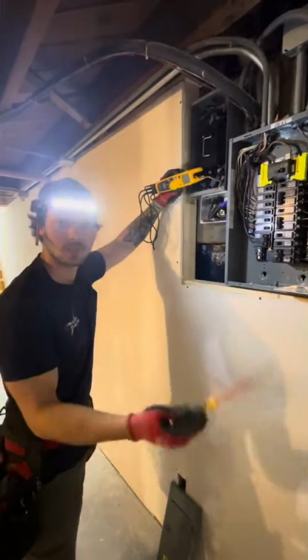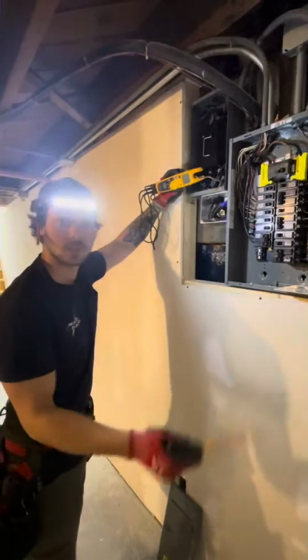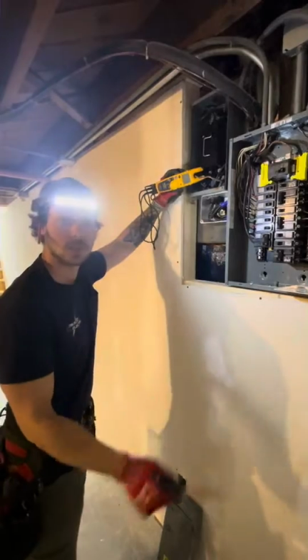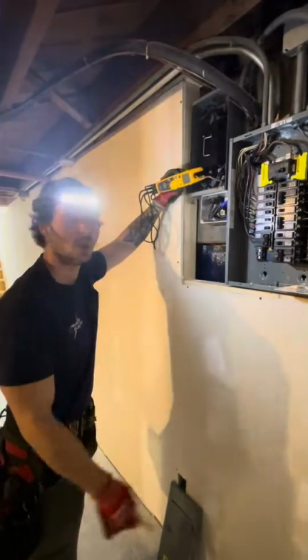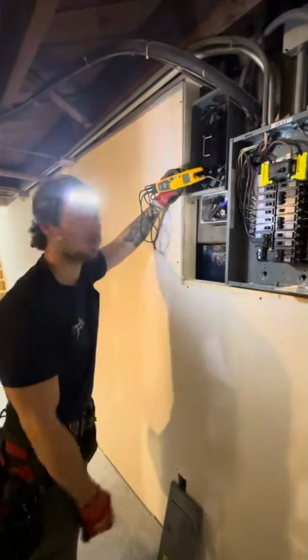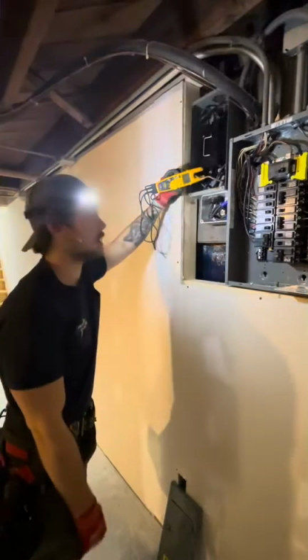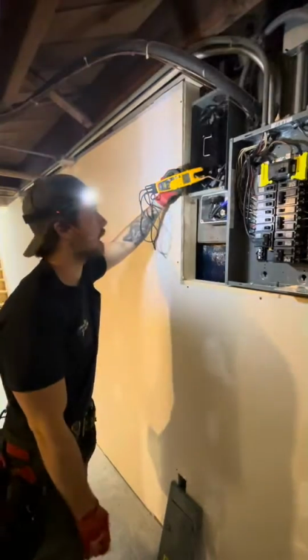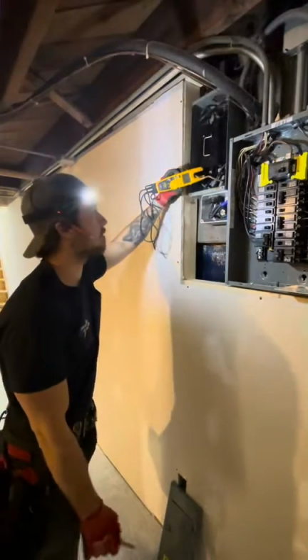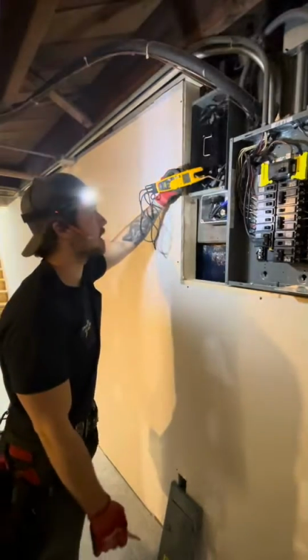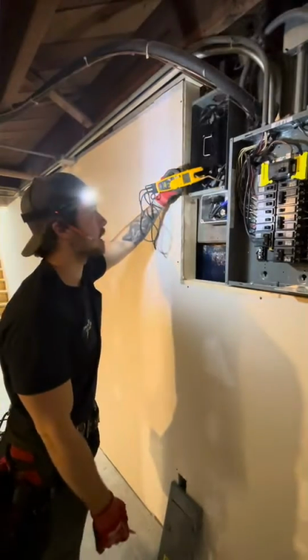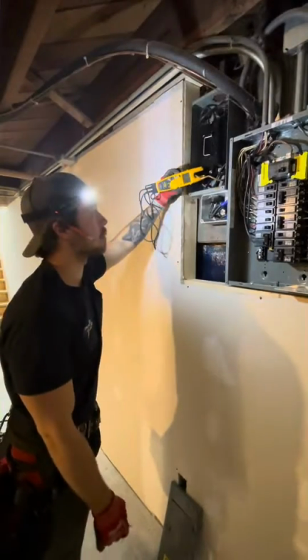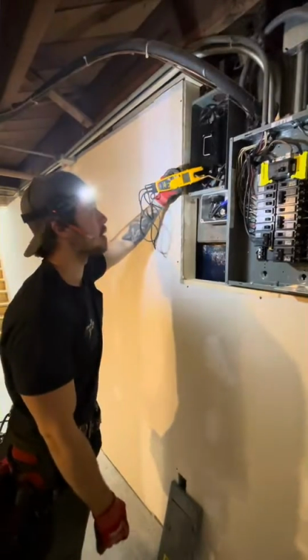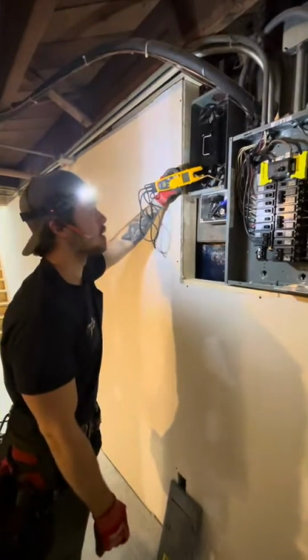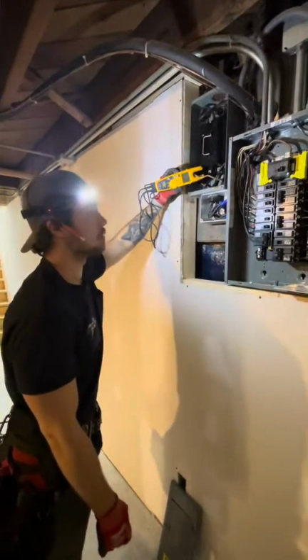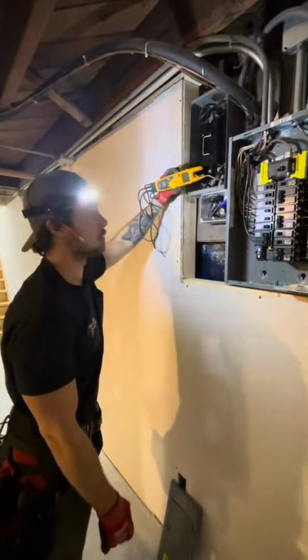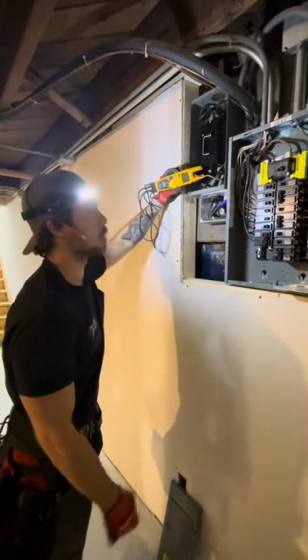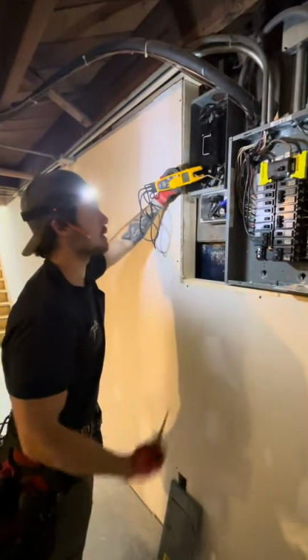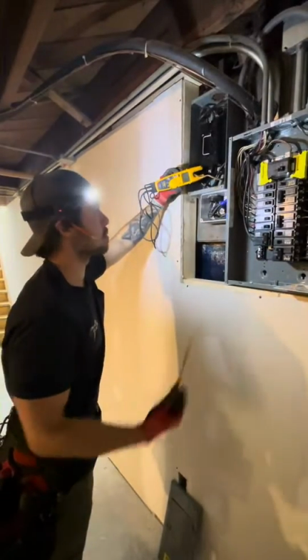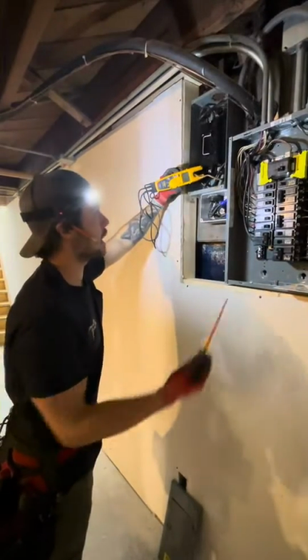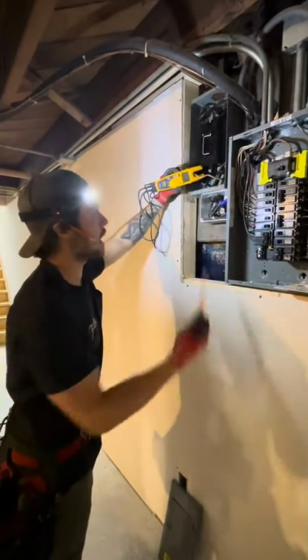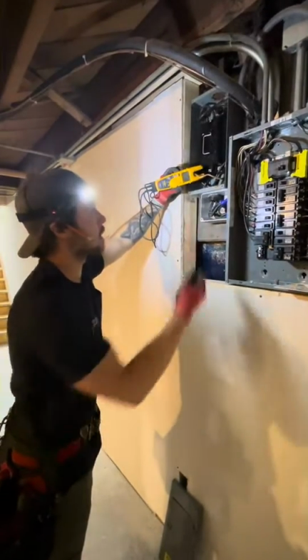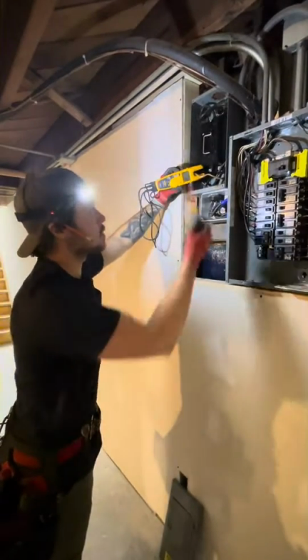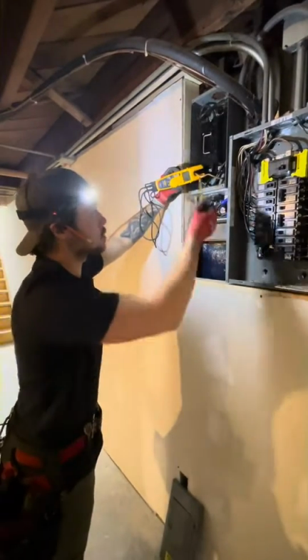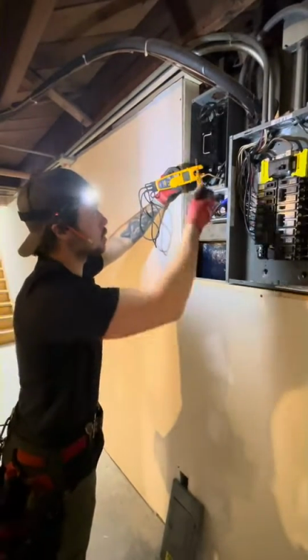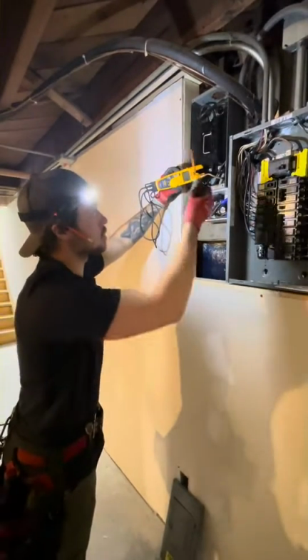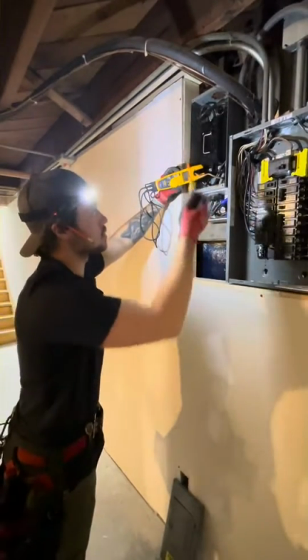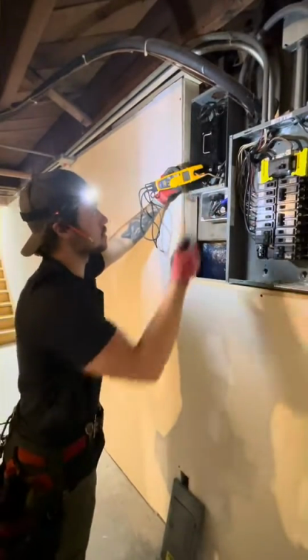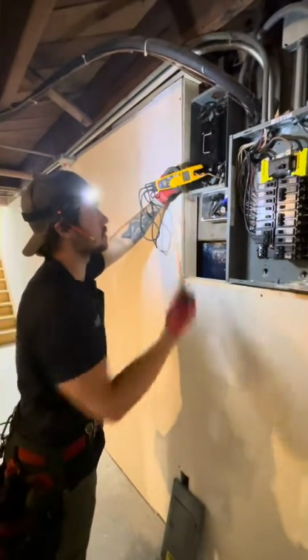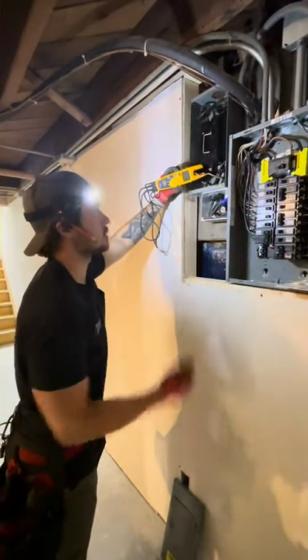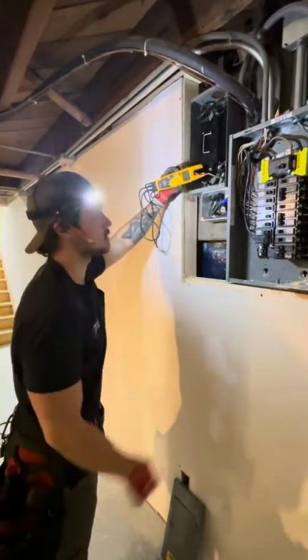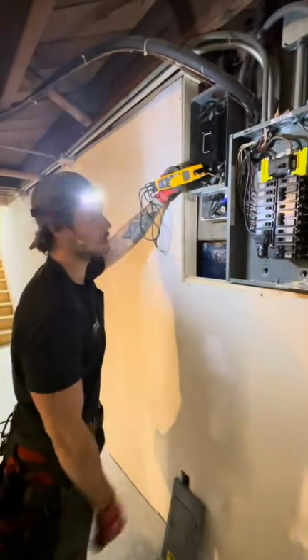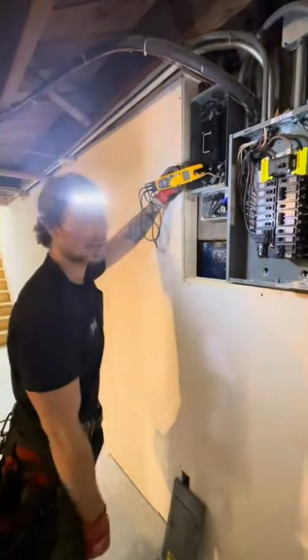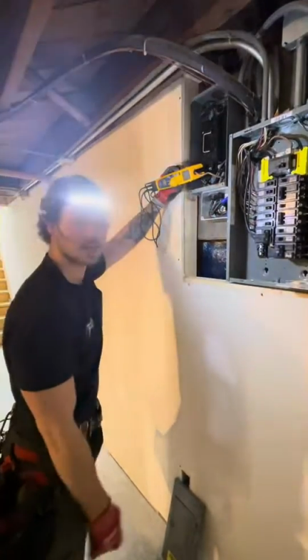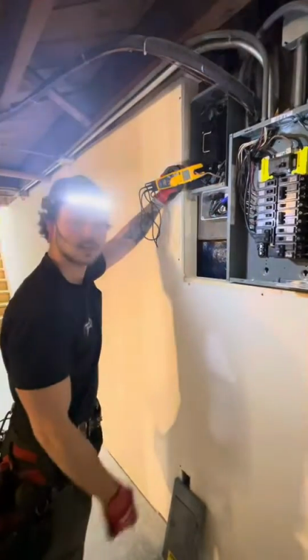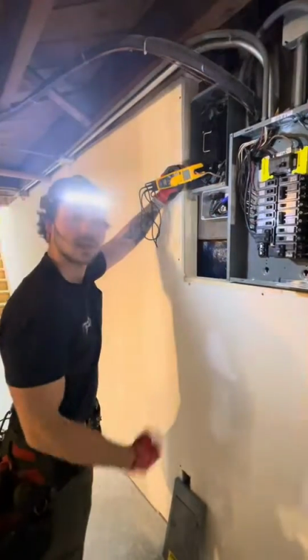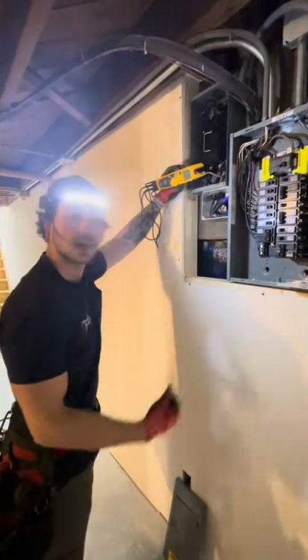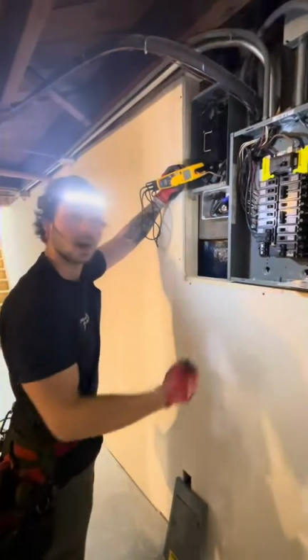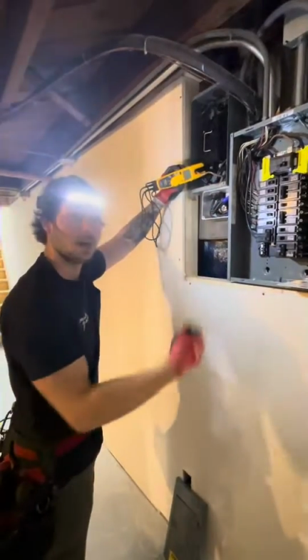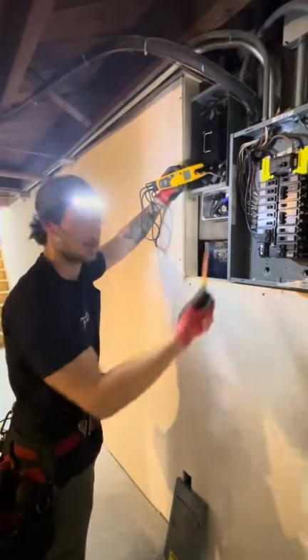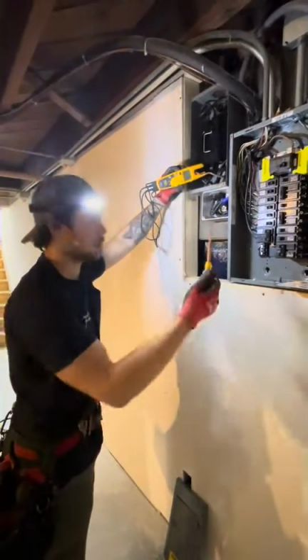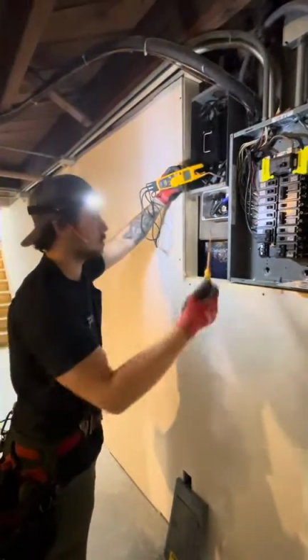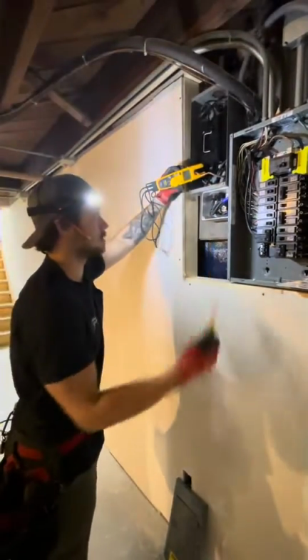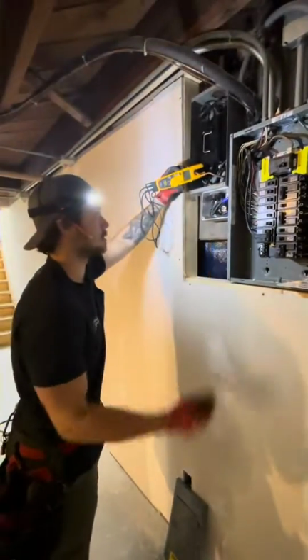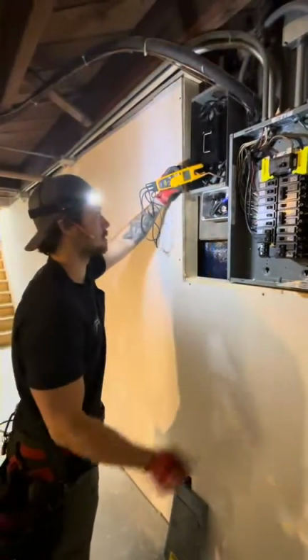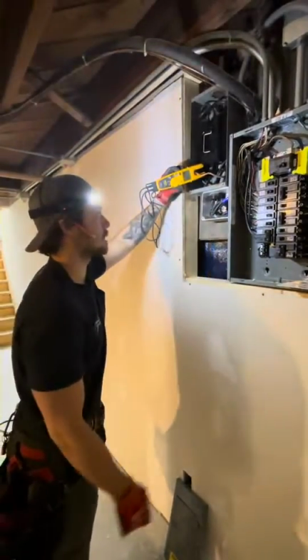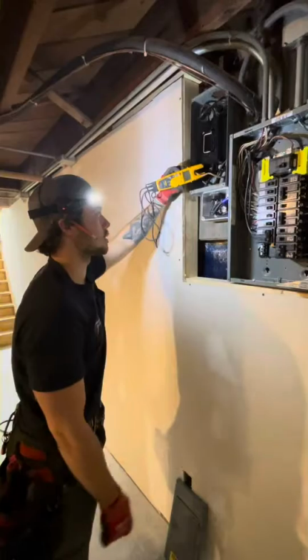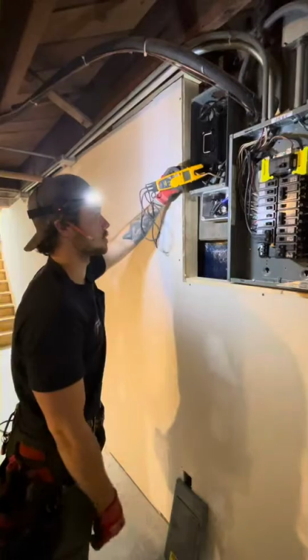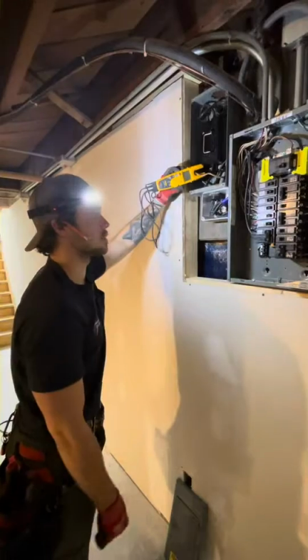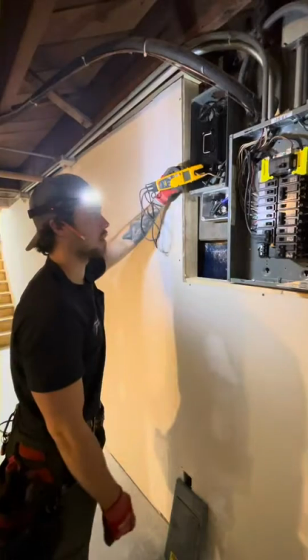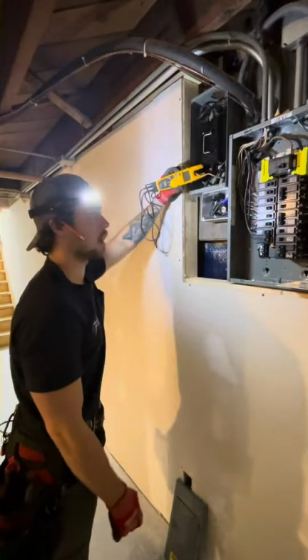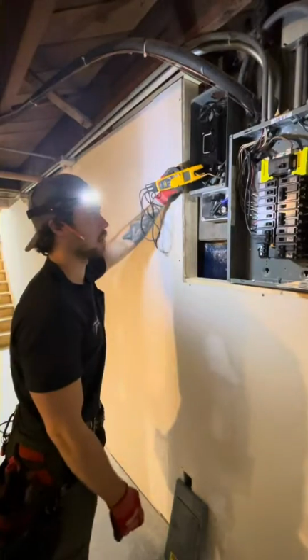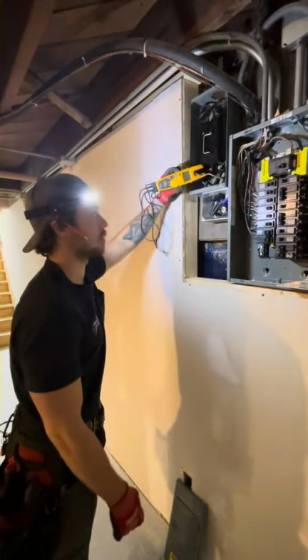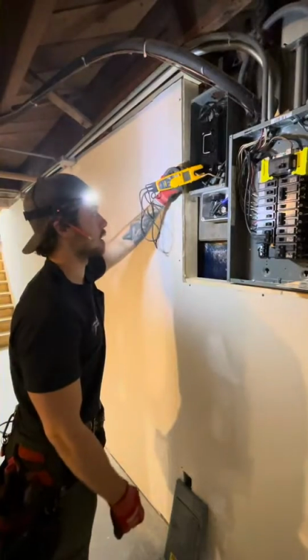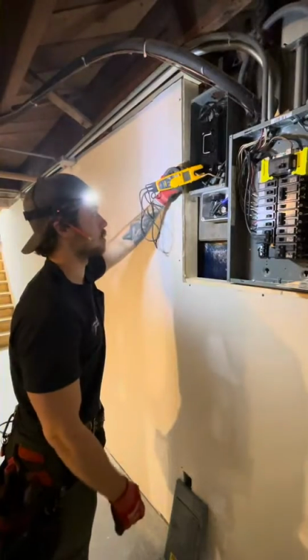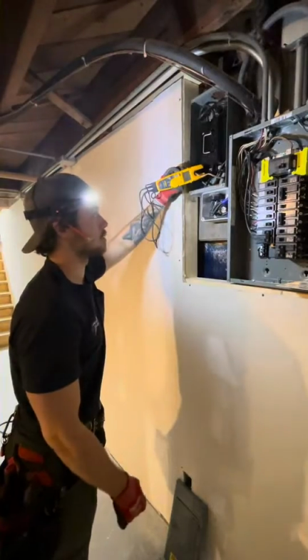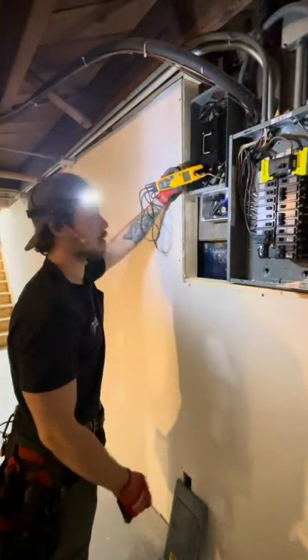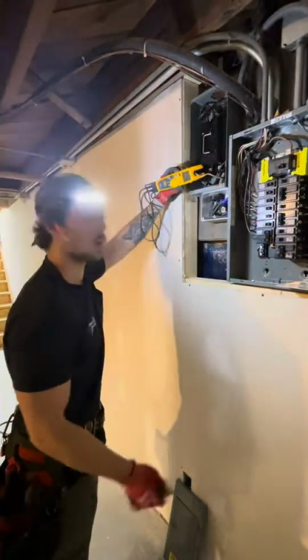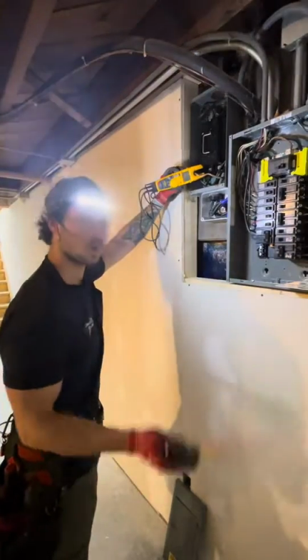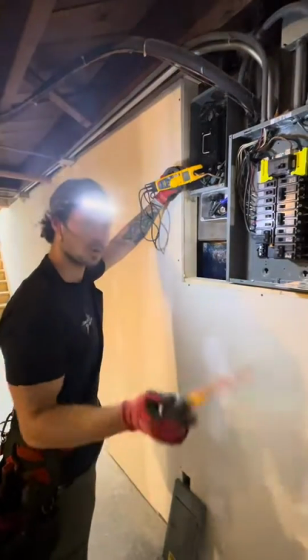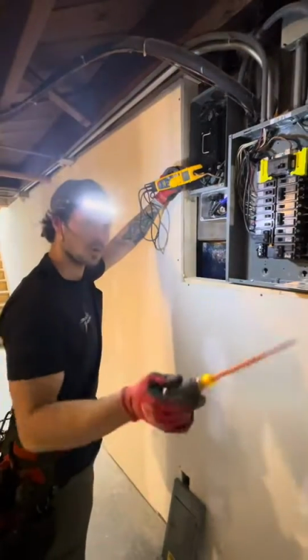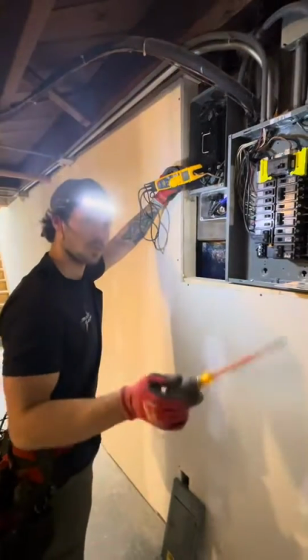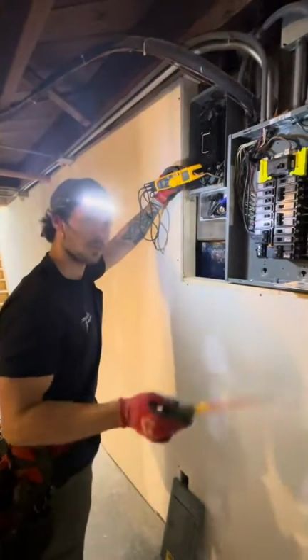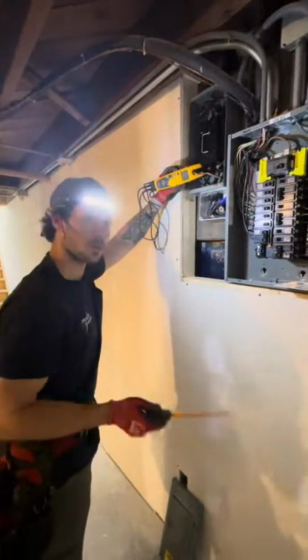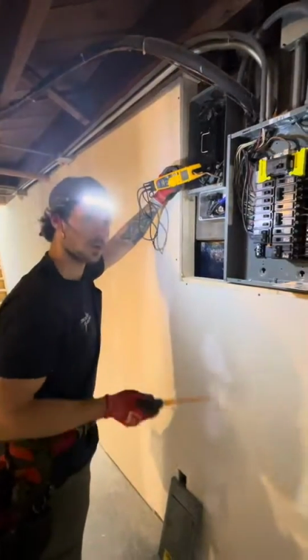In this case we have just a little over half an amp flowing back to our service disconnect and to our service entrance on the ground. The more you know.